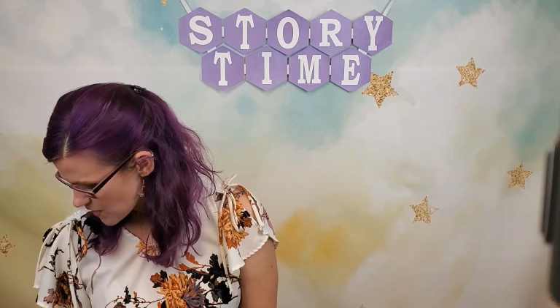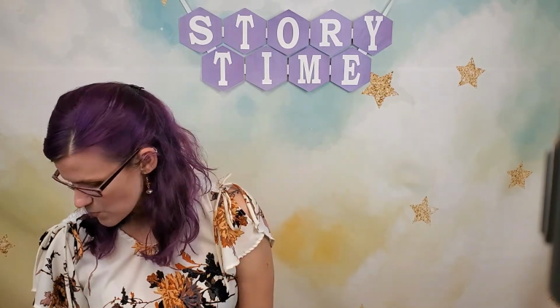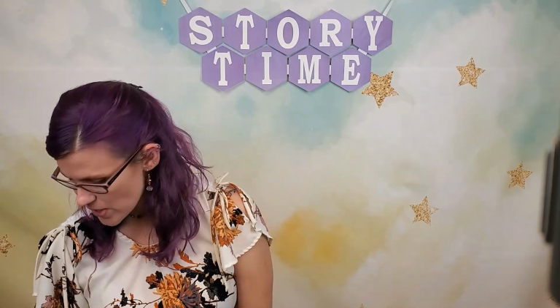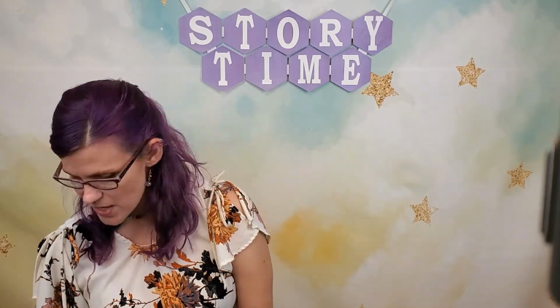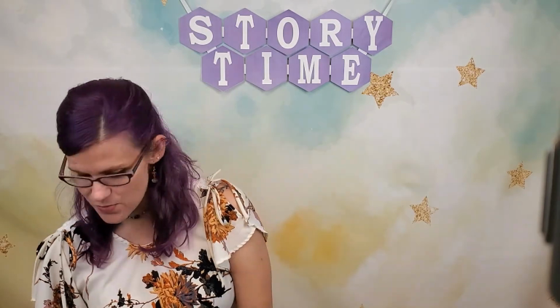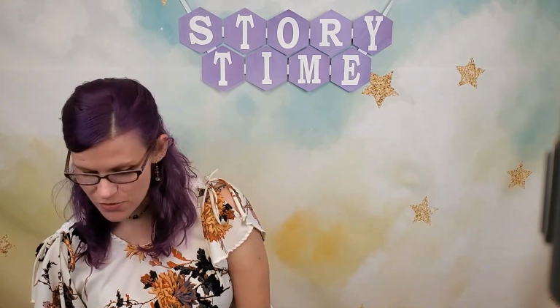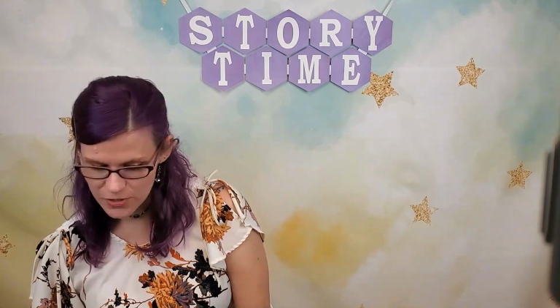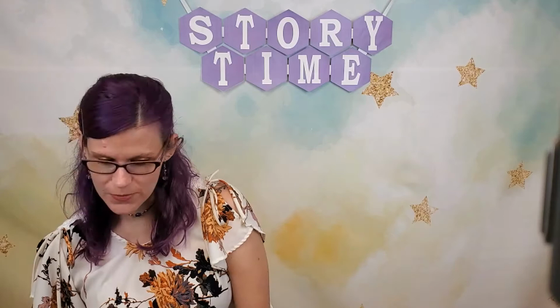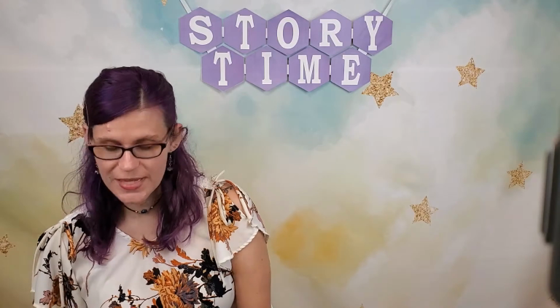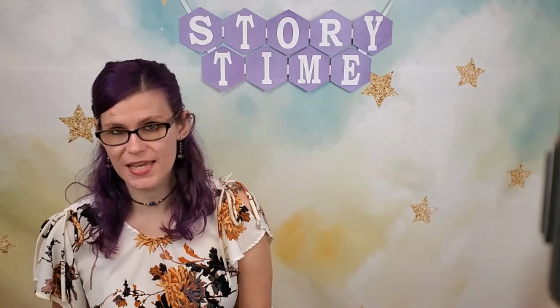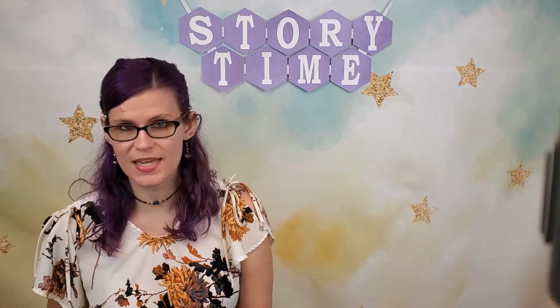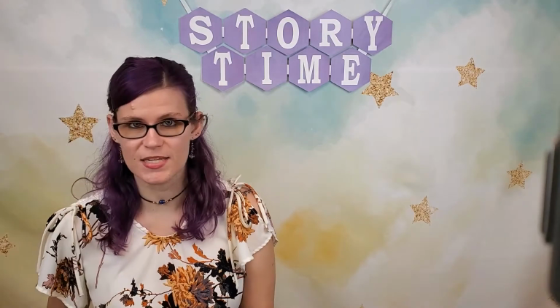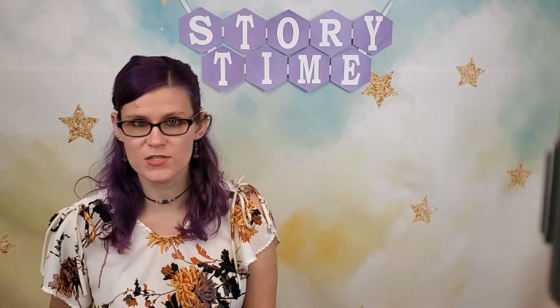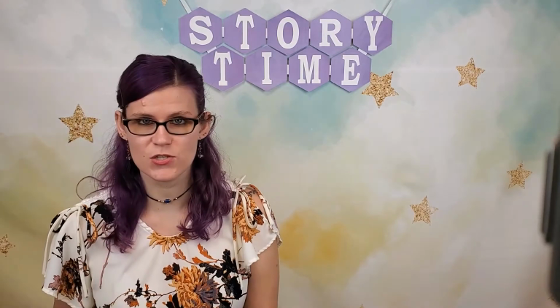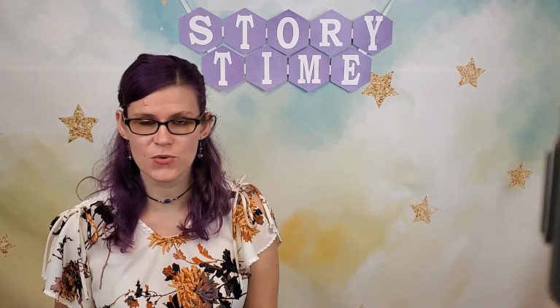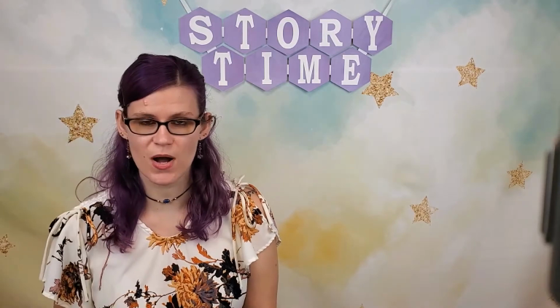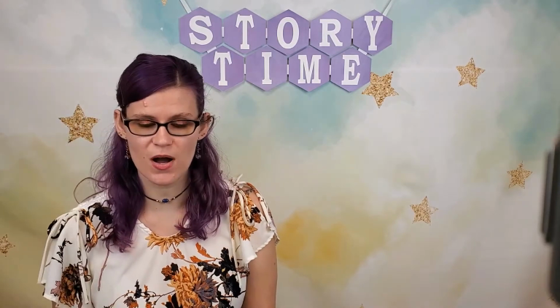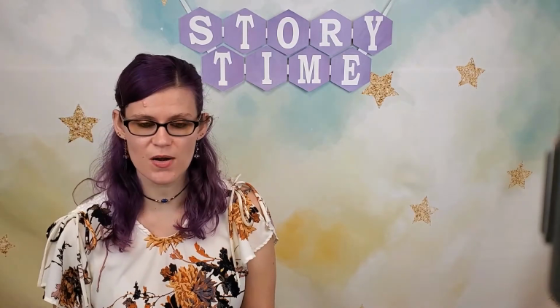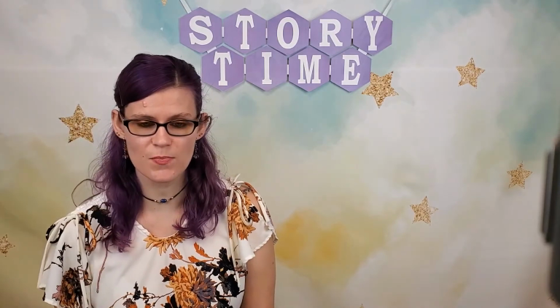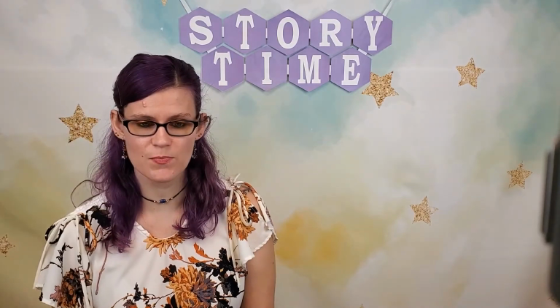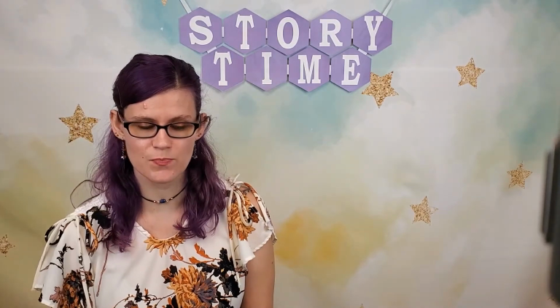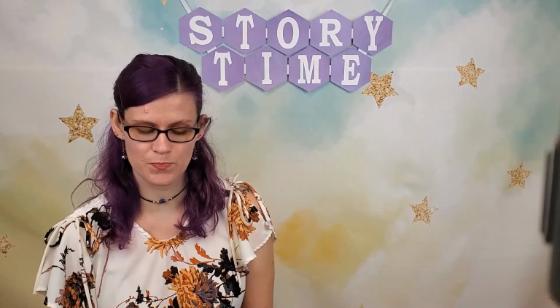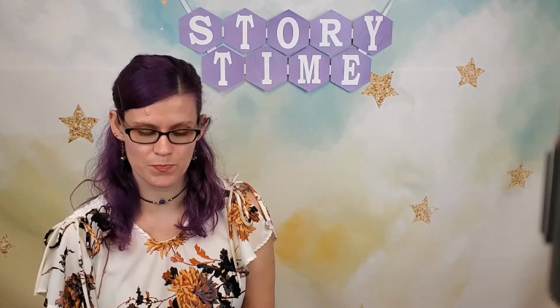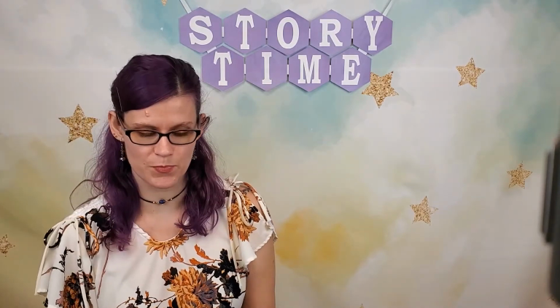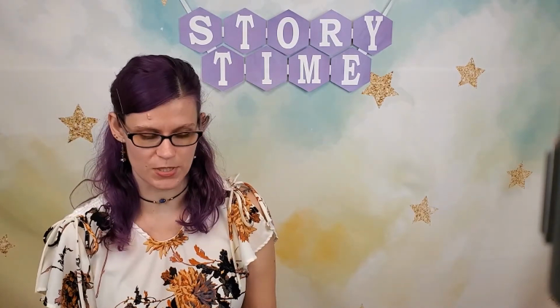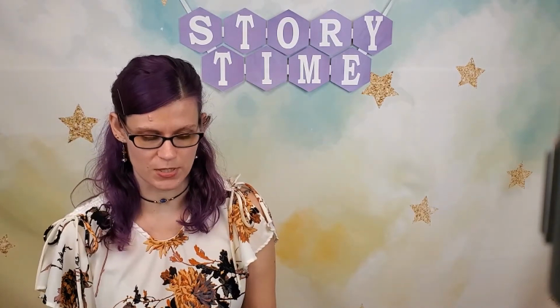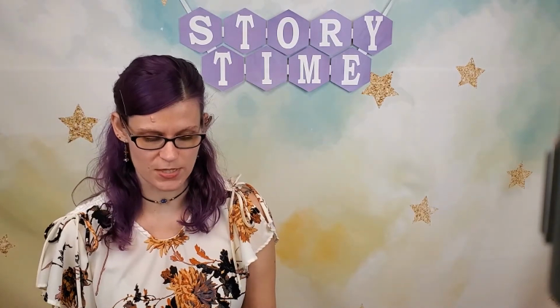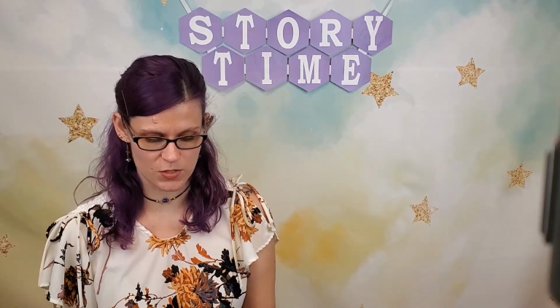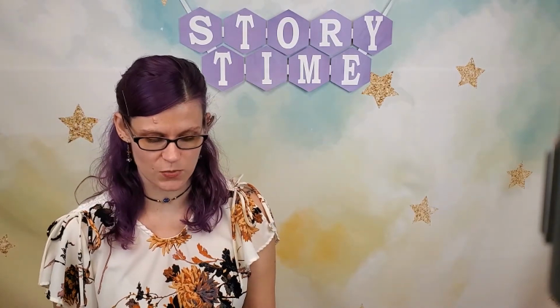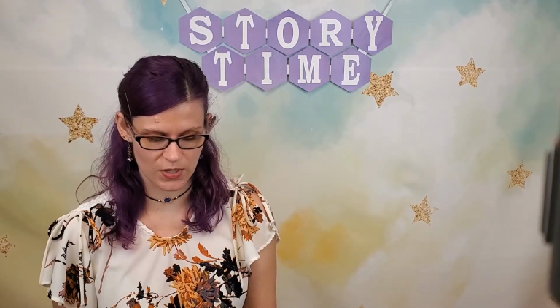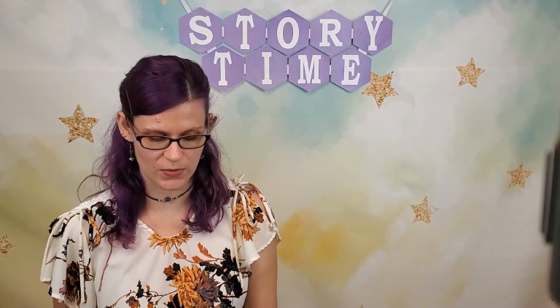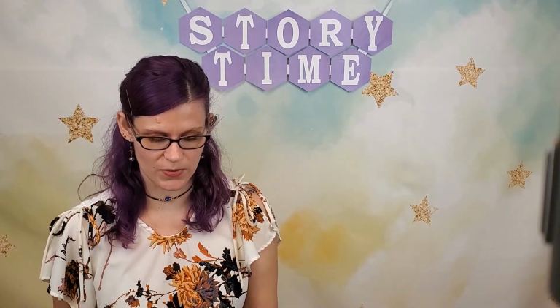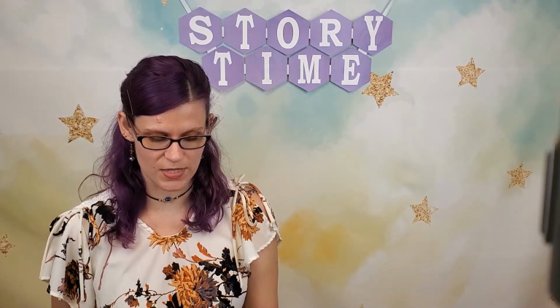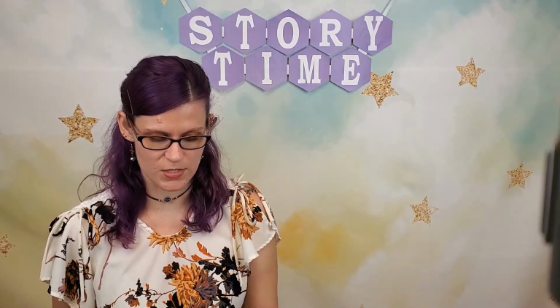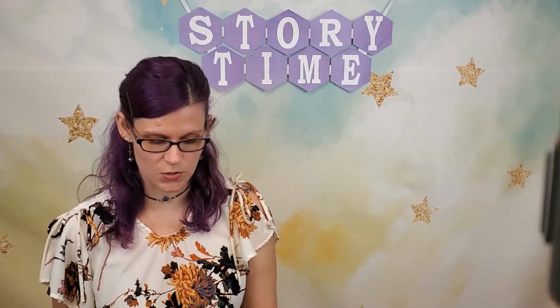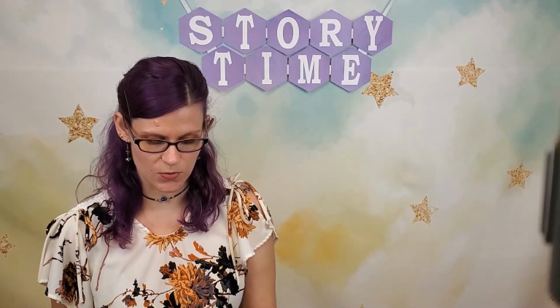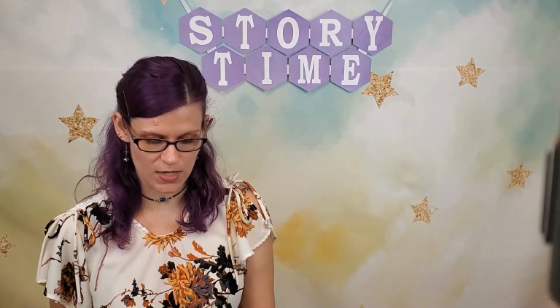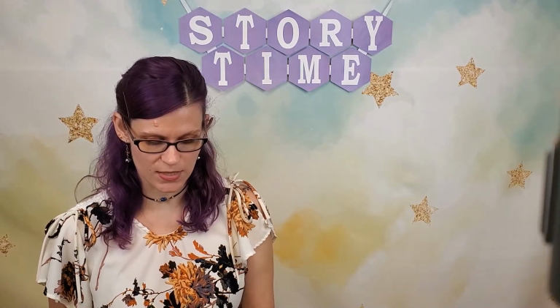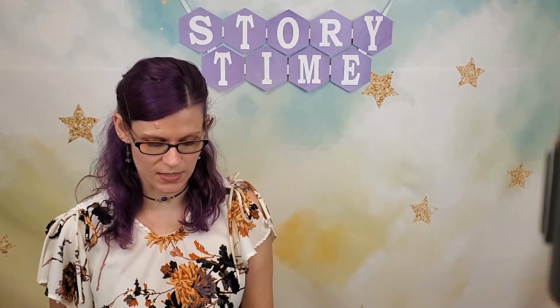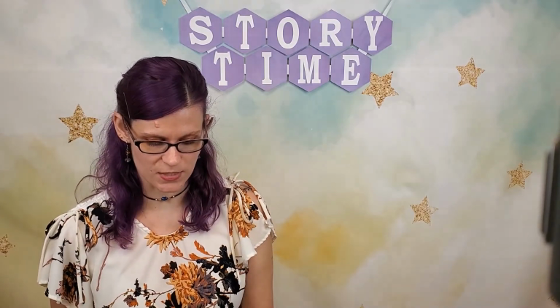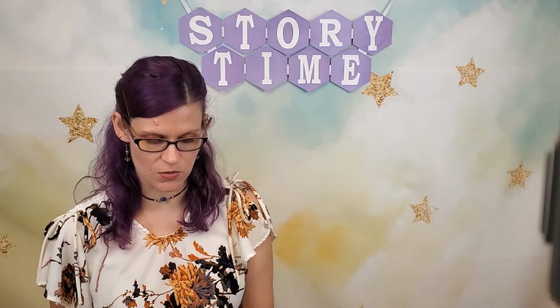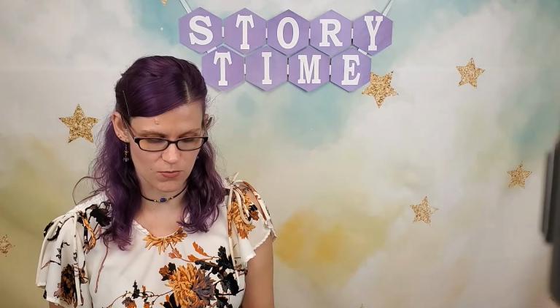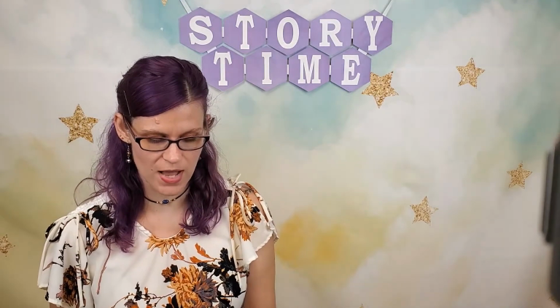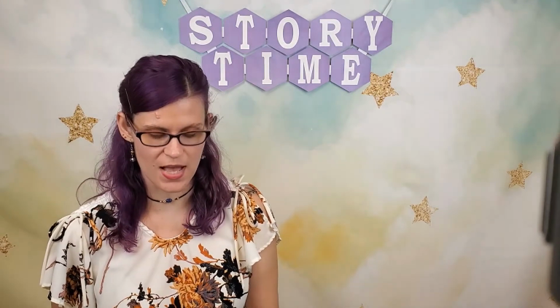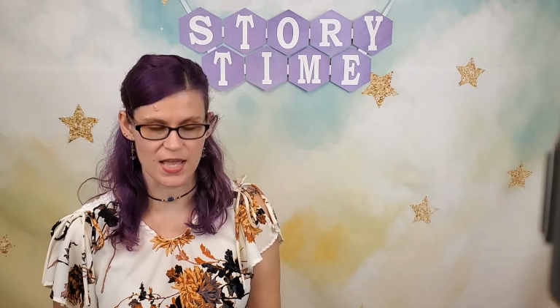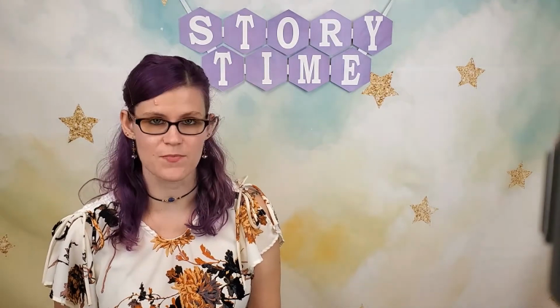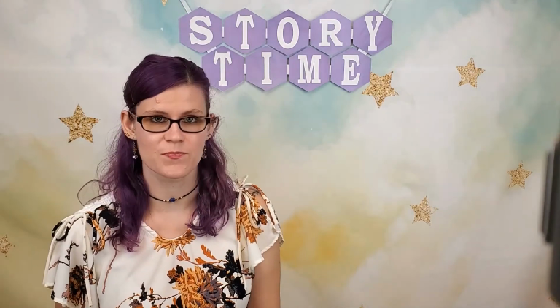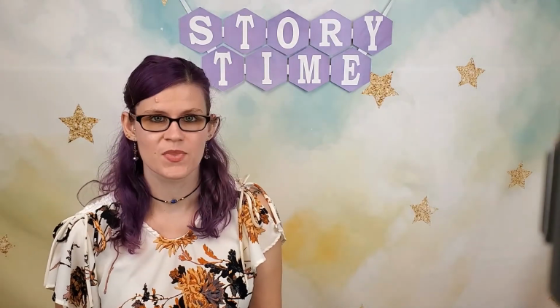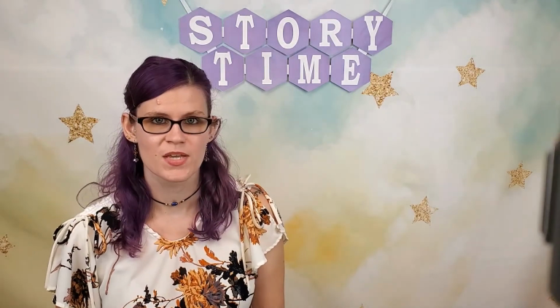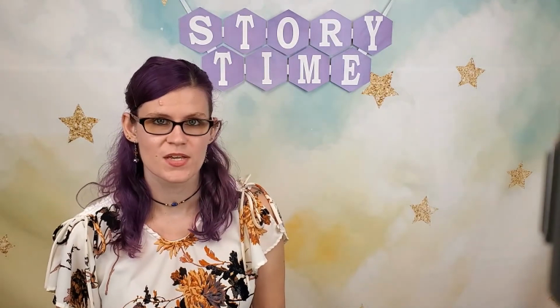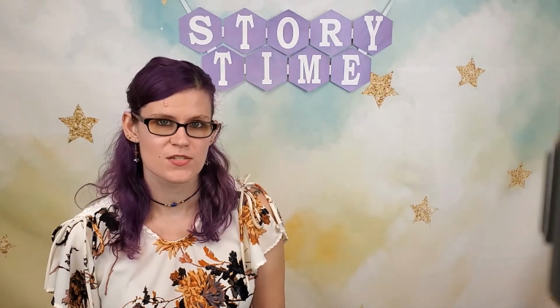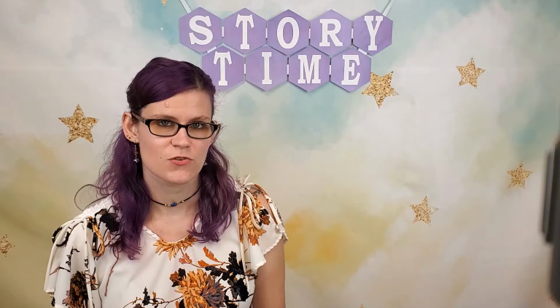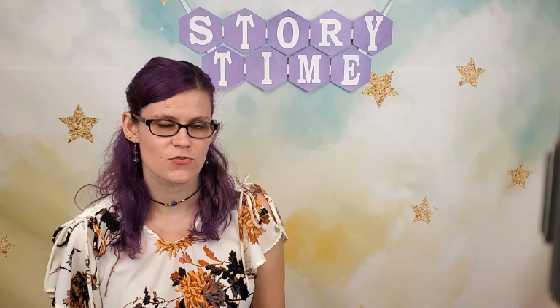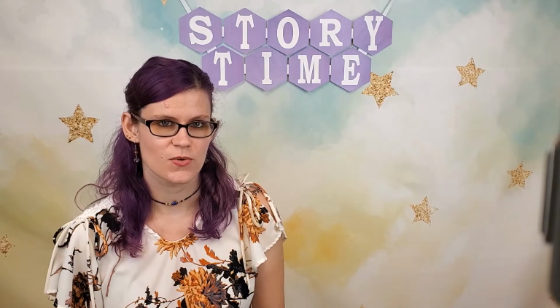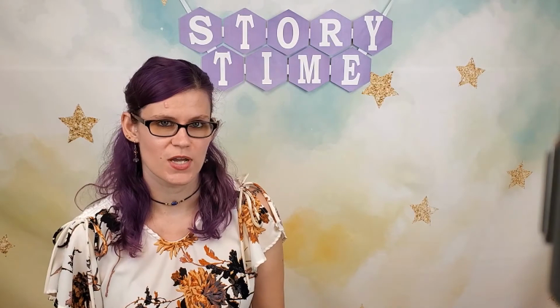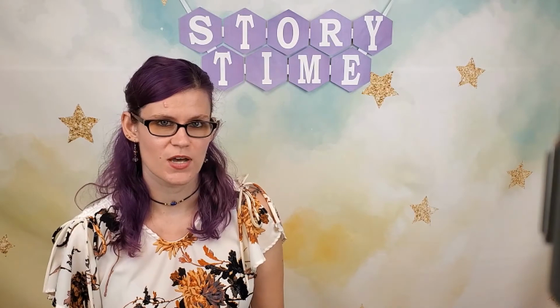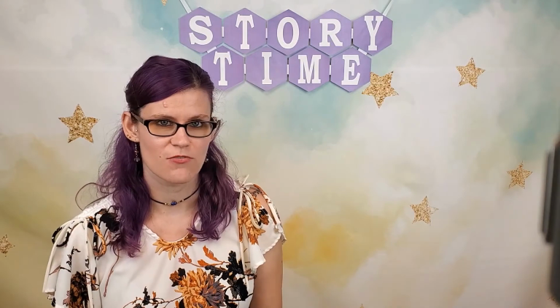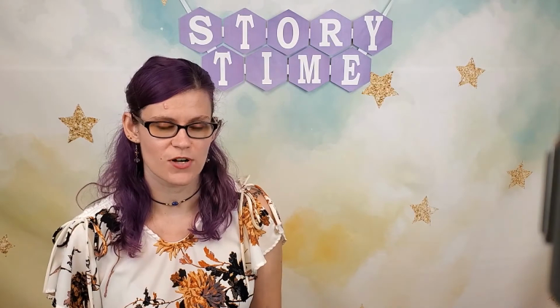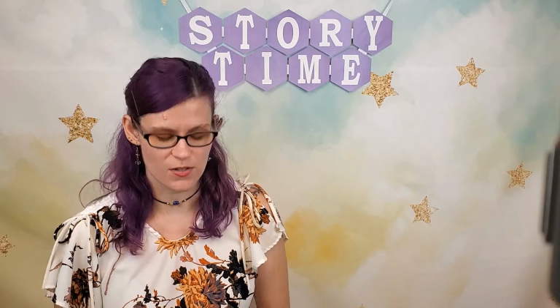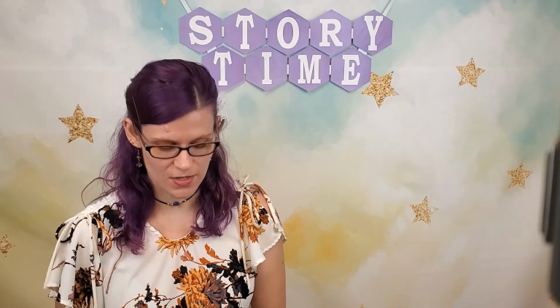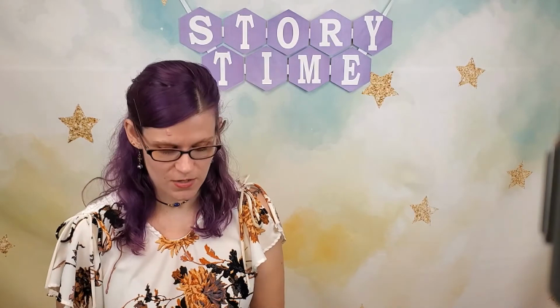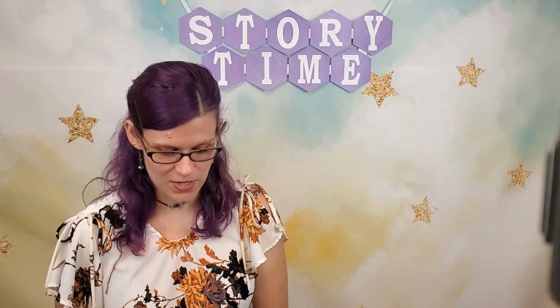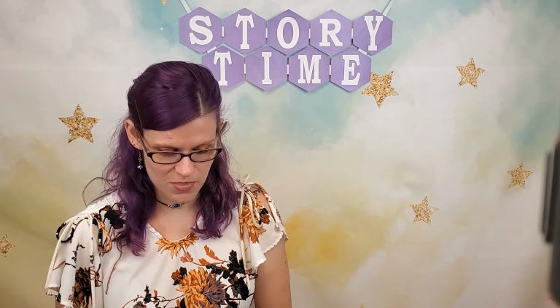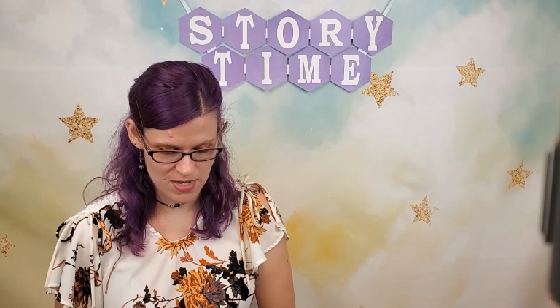But before we get into our books, we're going to do a little rhyme. So if you want to follow along with me.